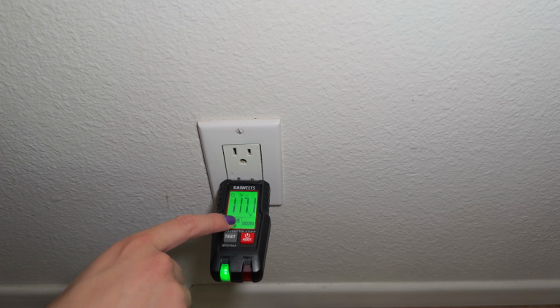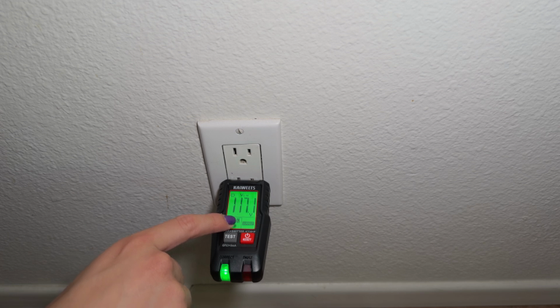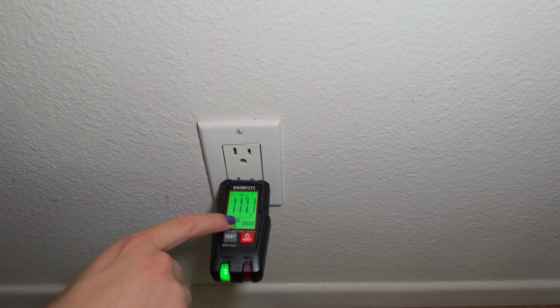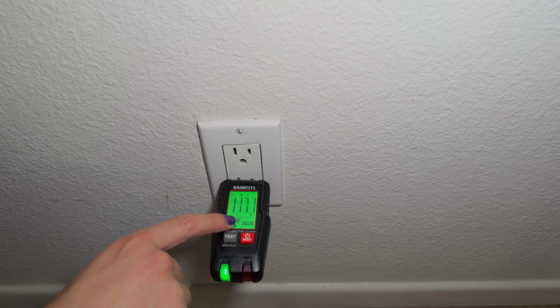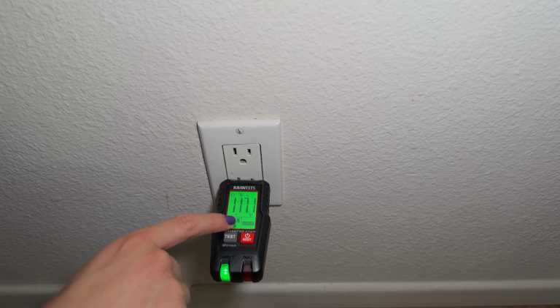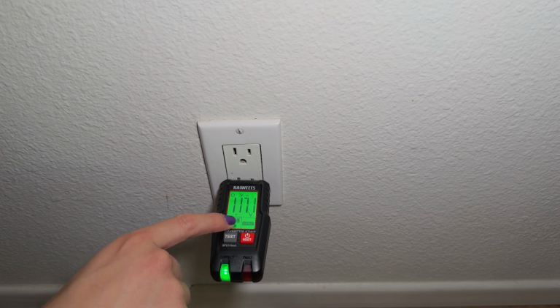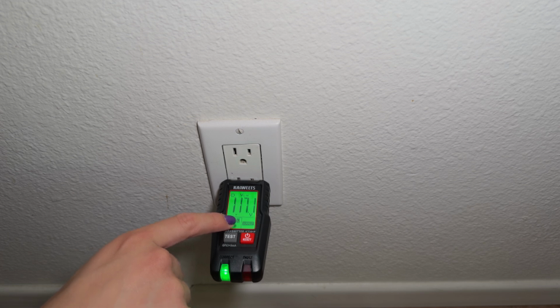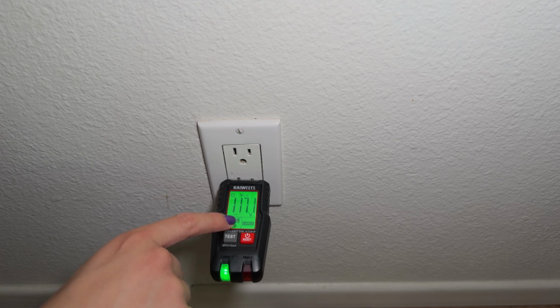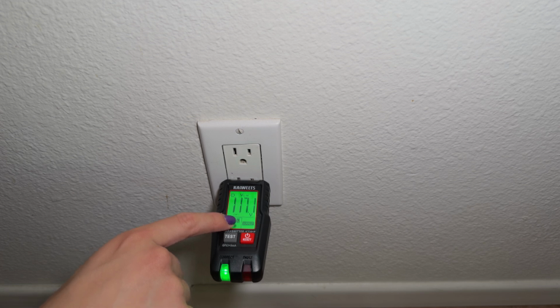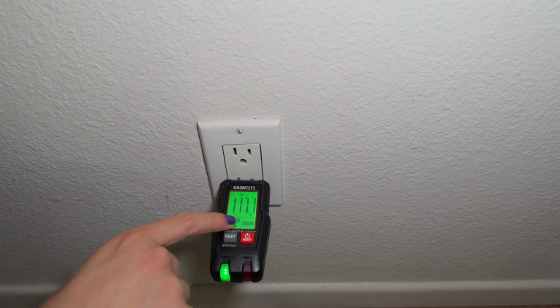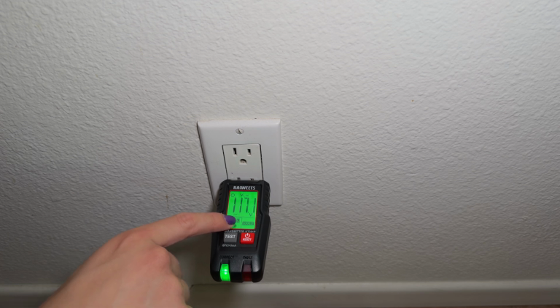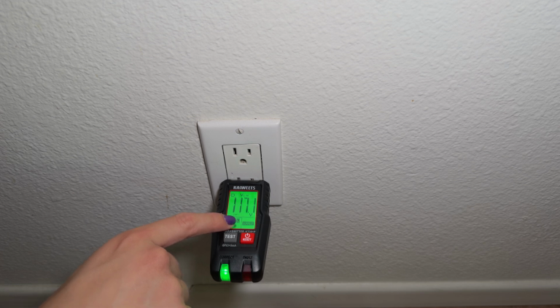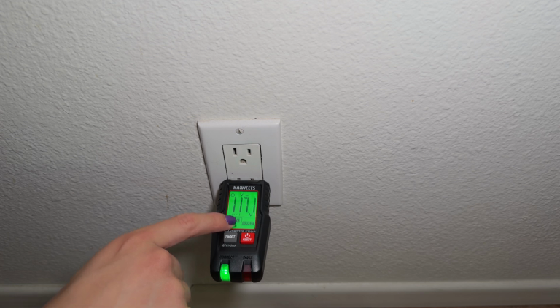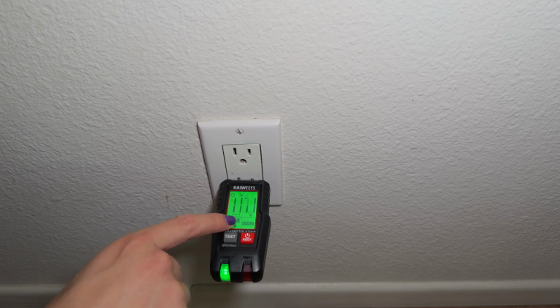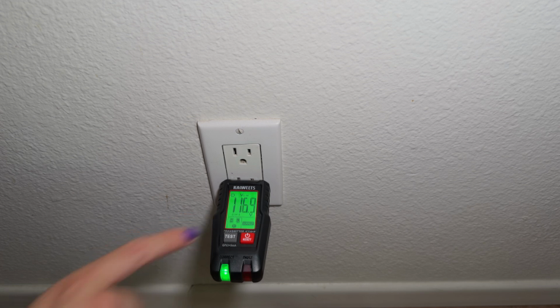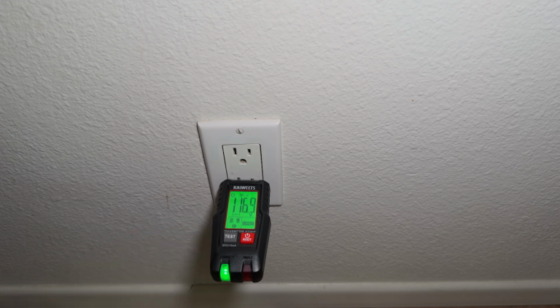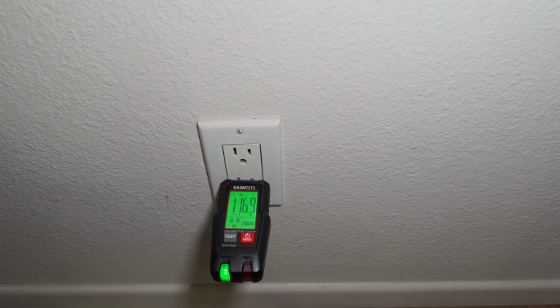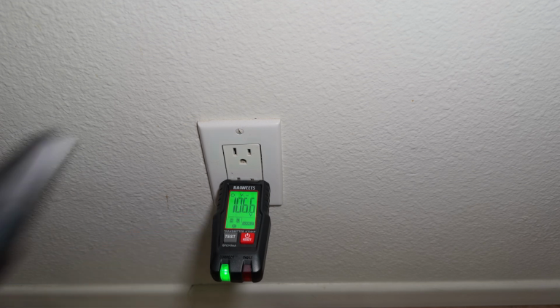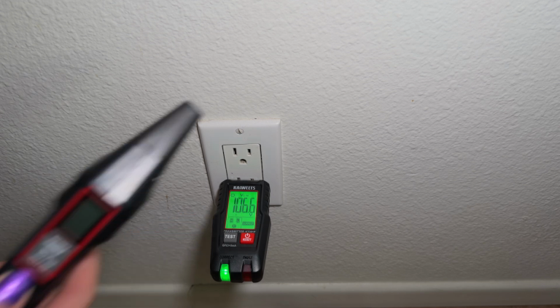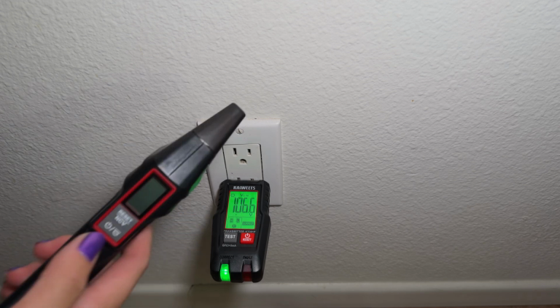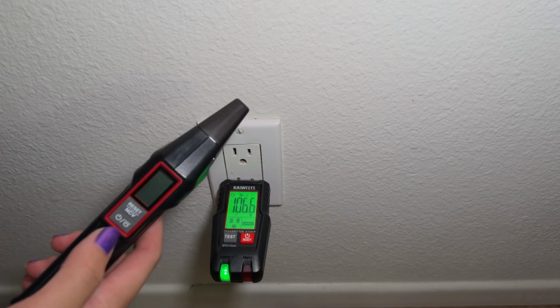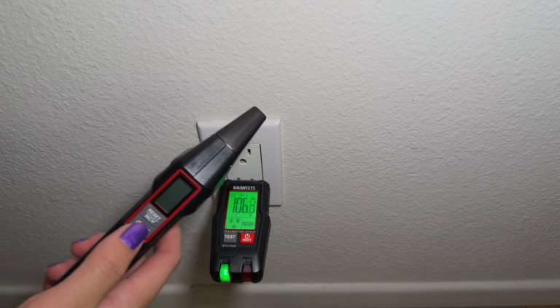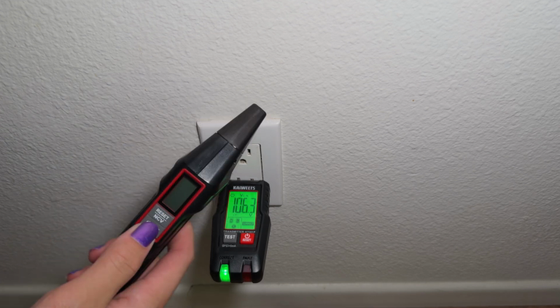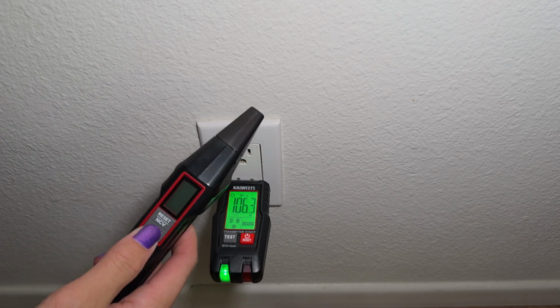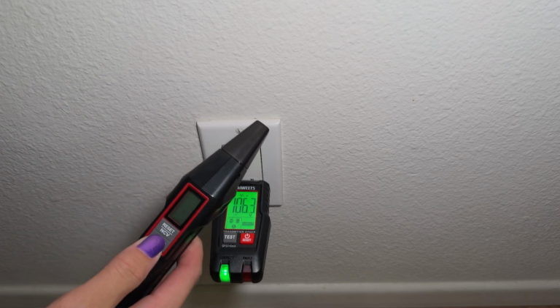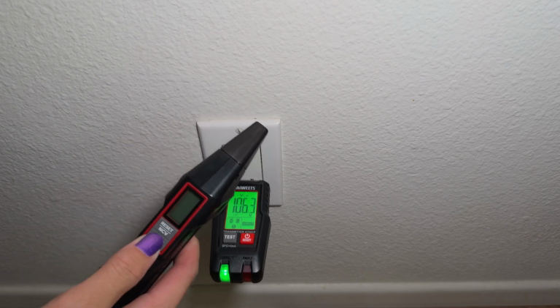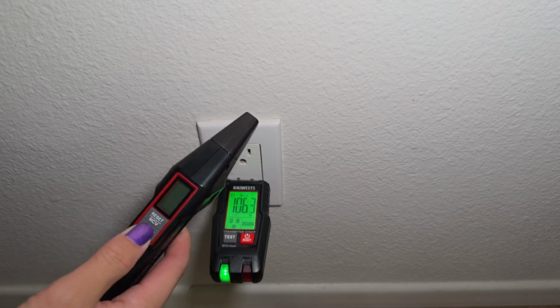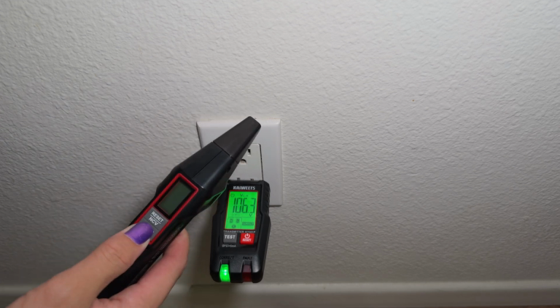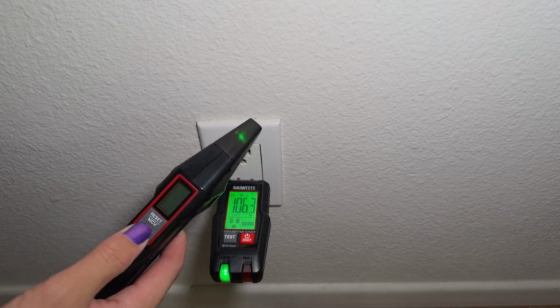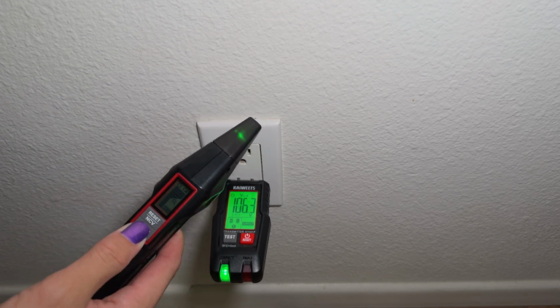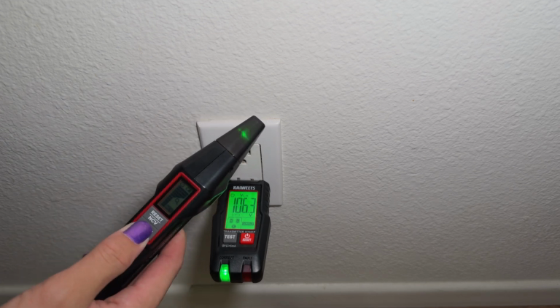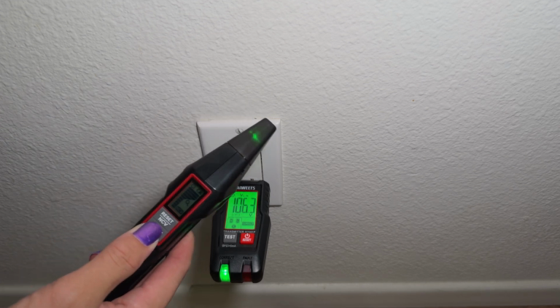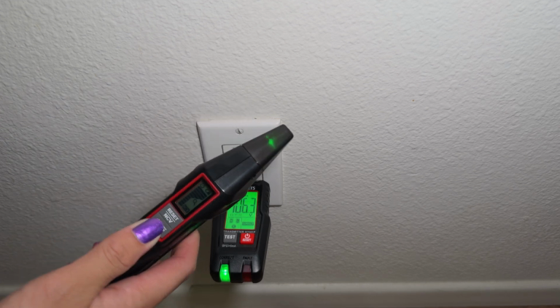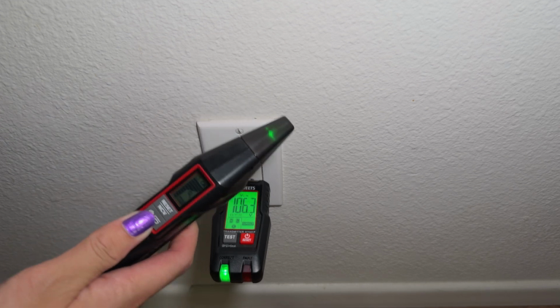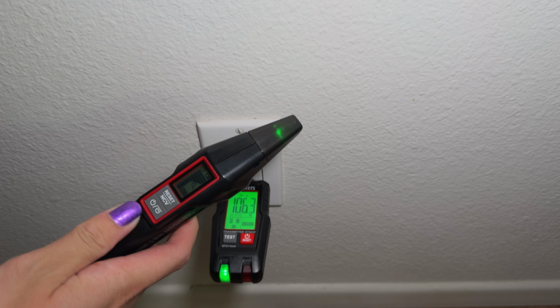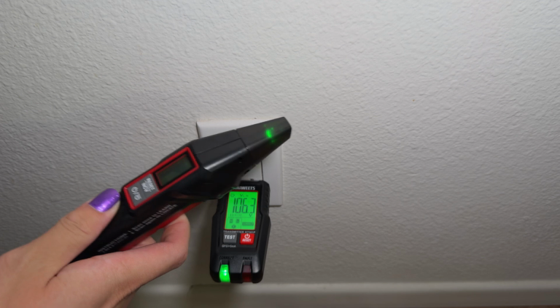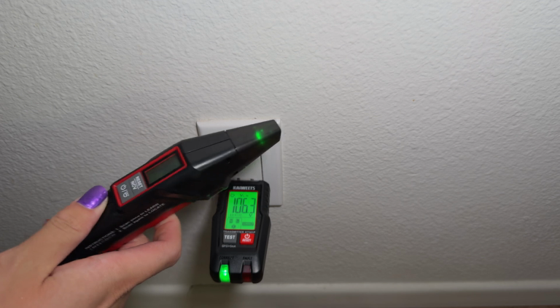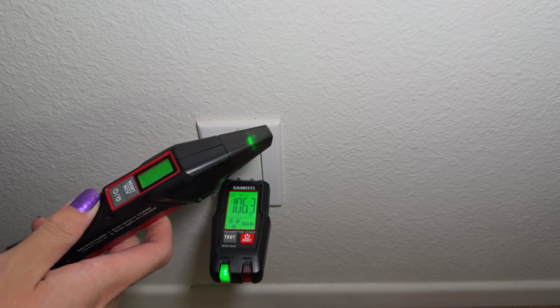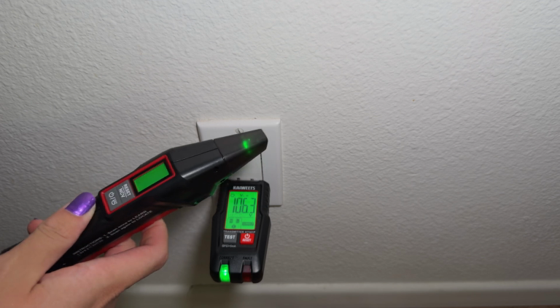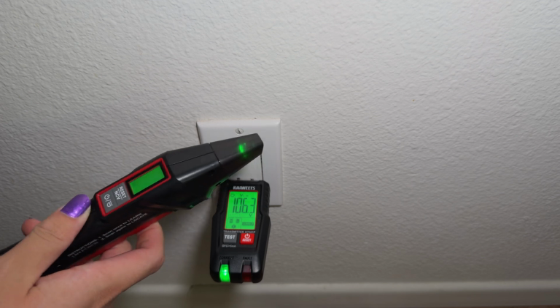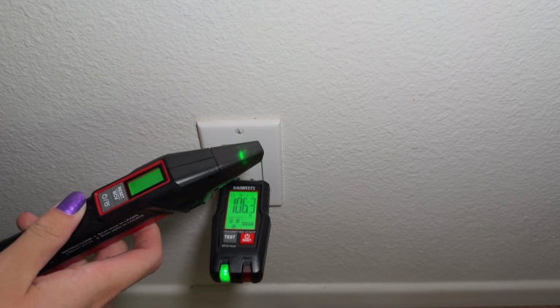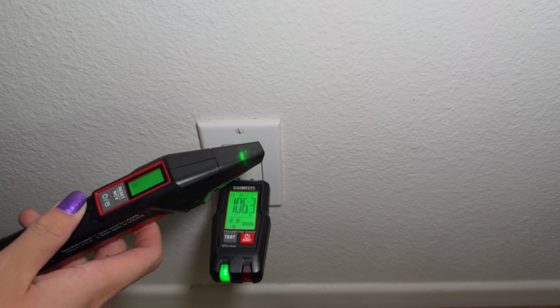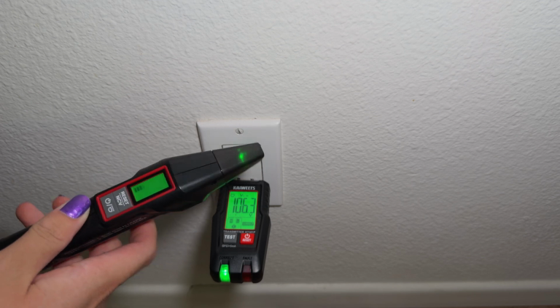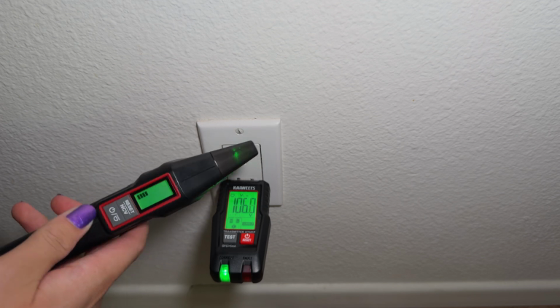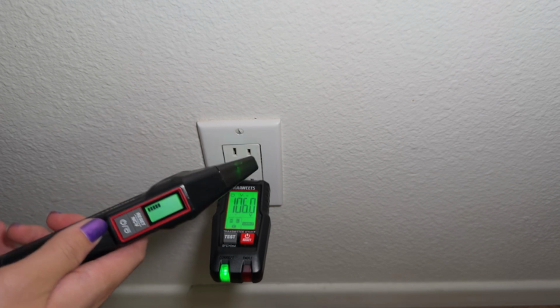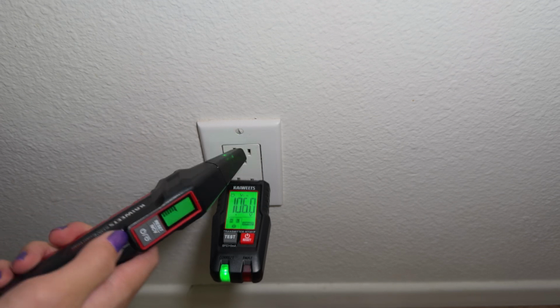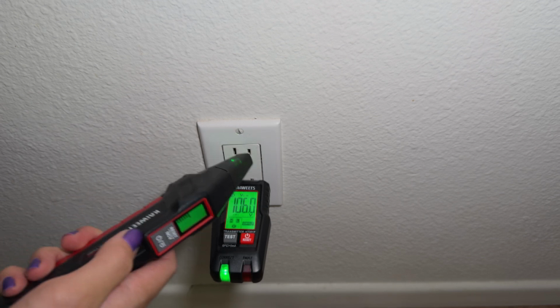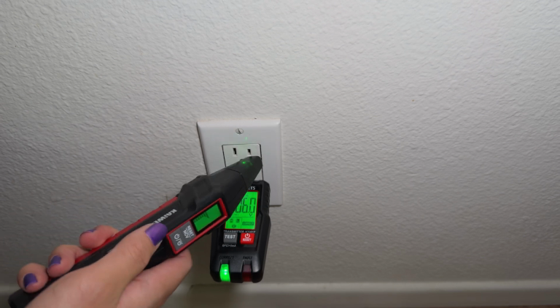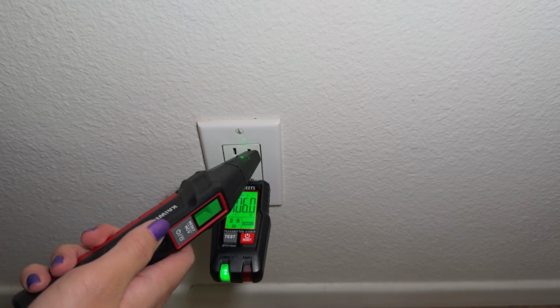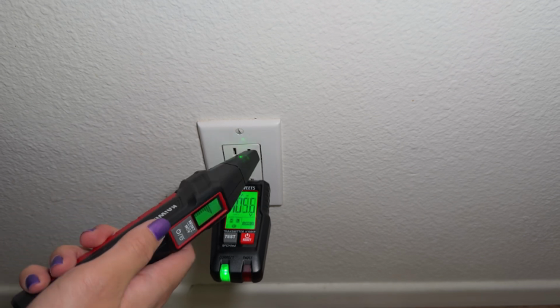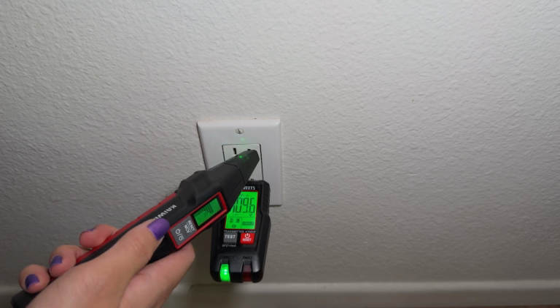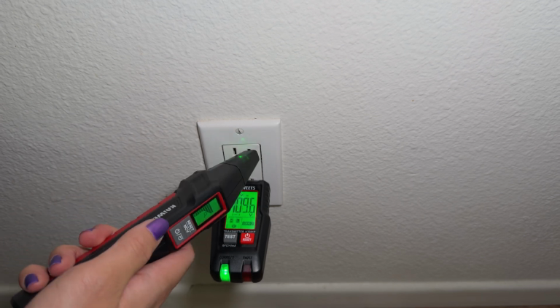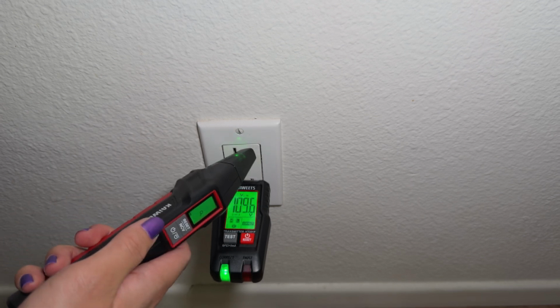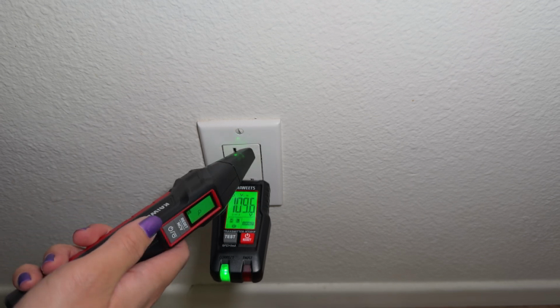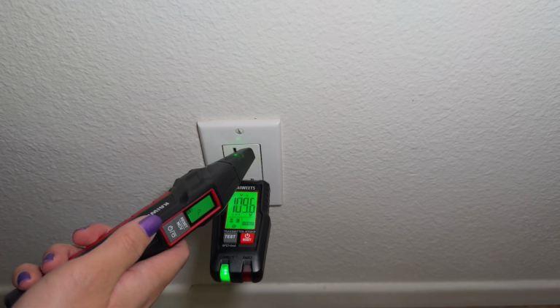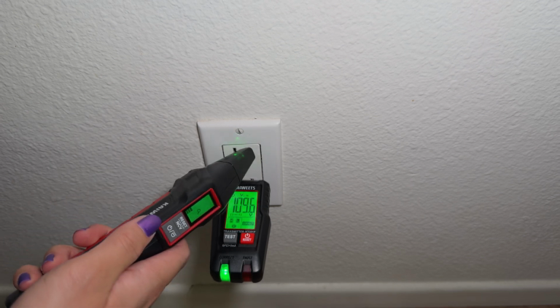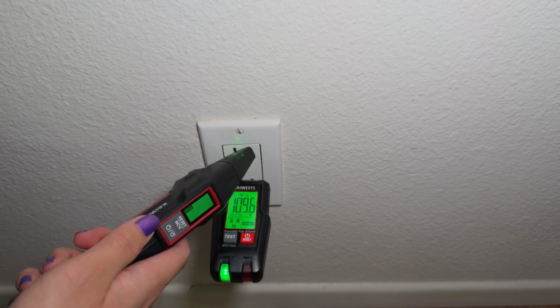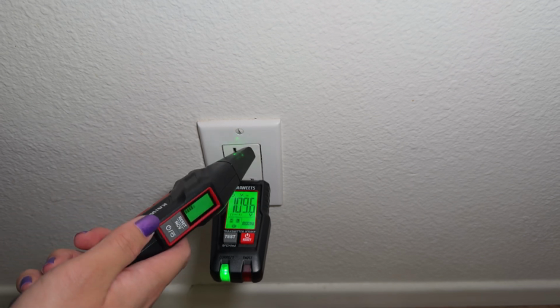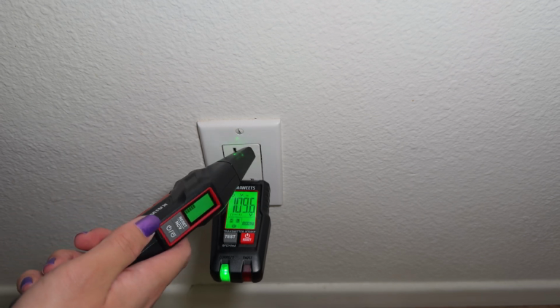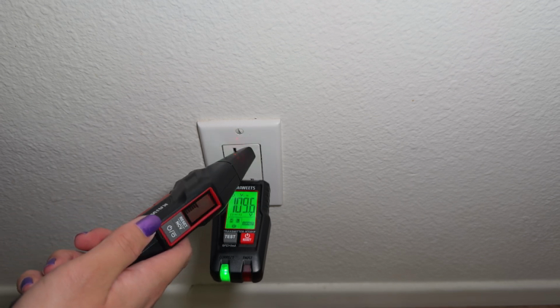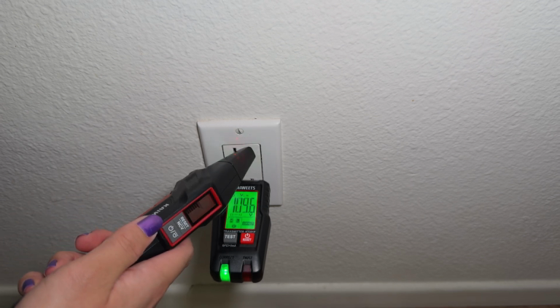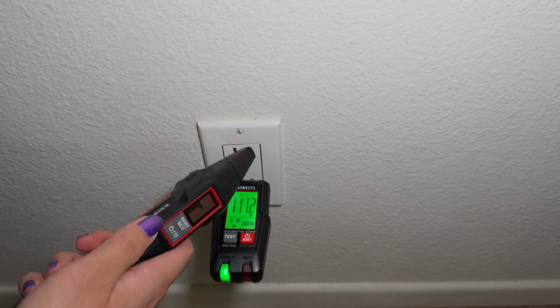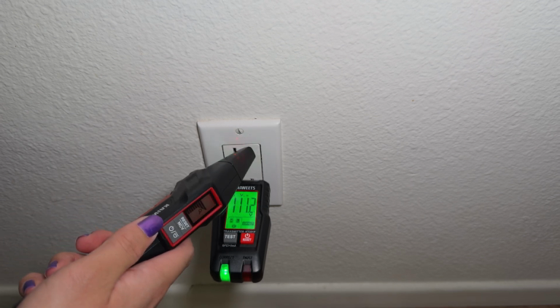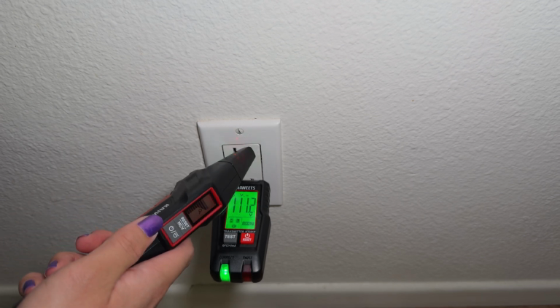And as you can see here, the receiver works like this to pick up the signal. Now let's go to the circuit breaker panel and start scanning it.